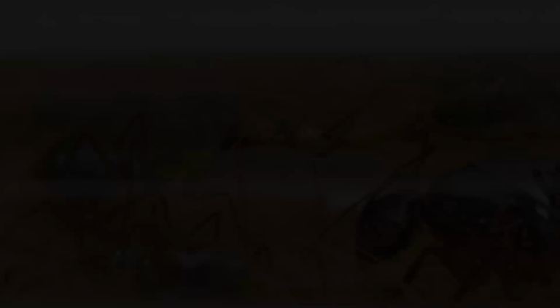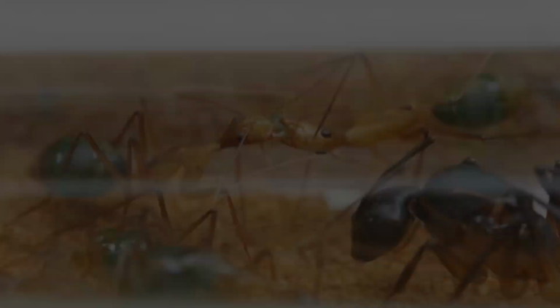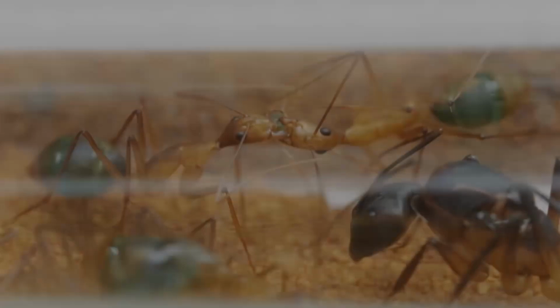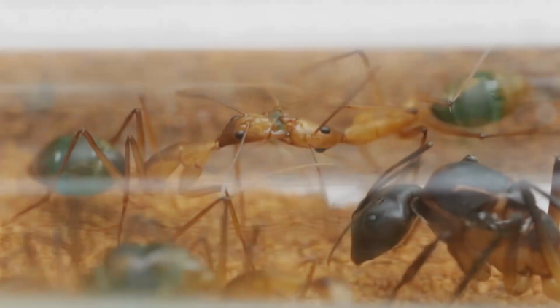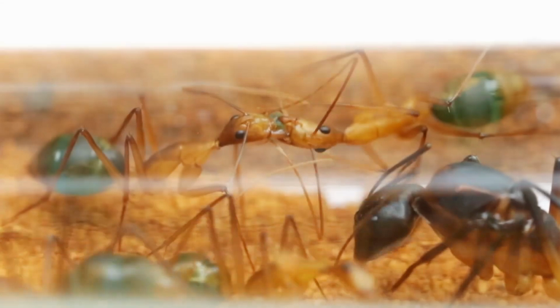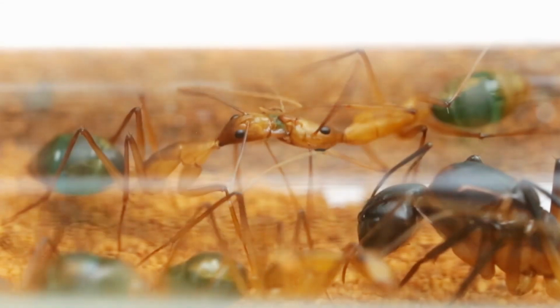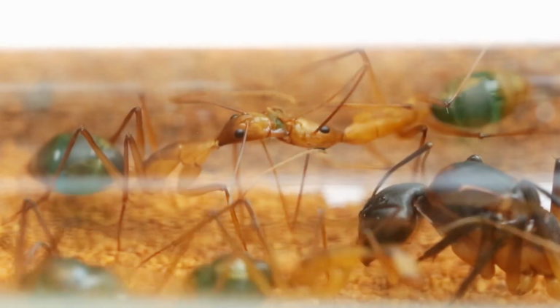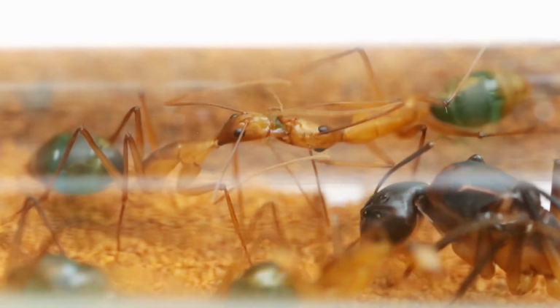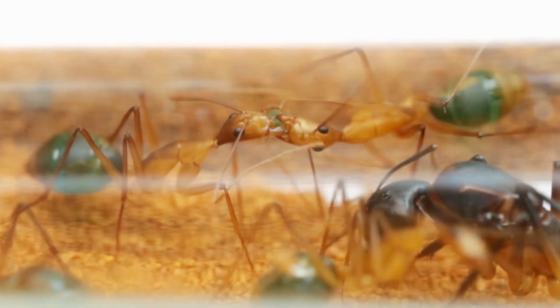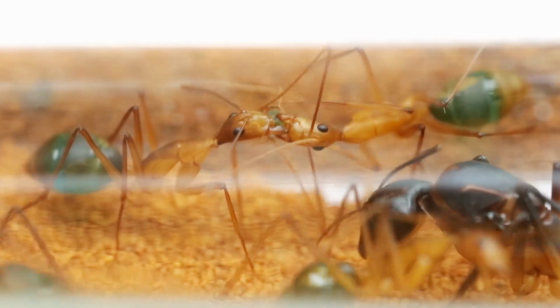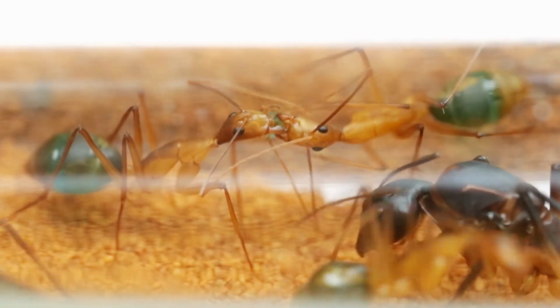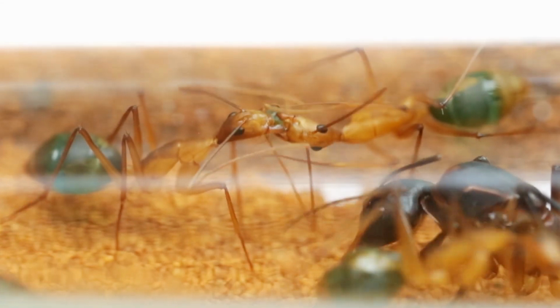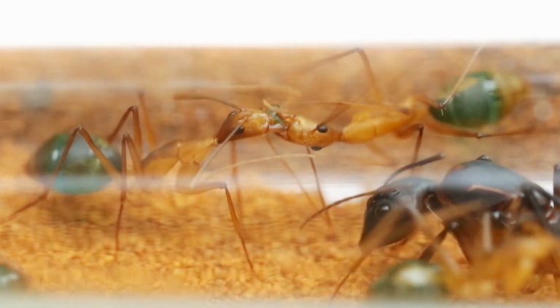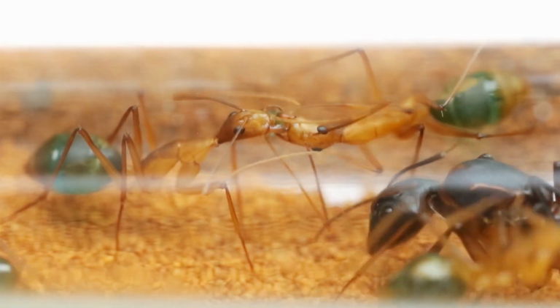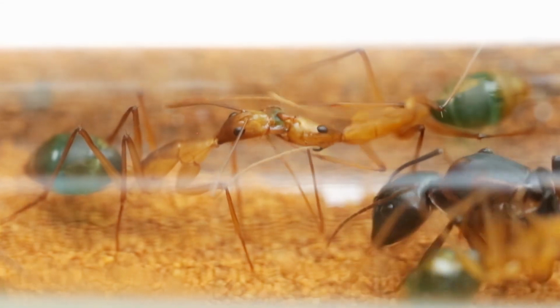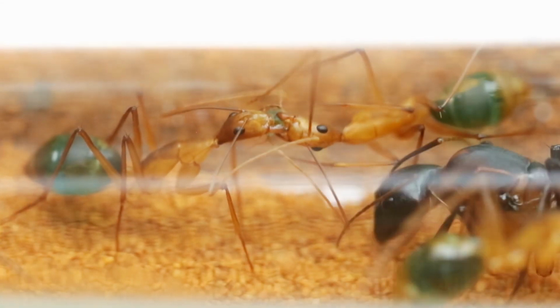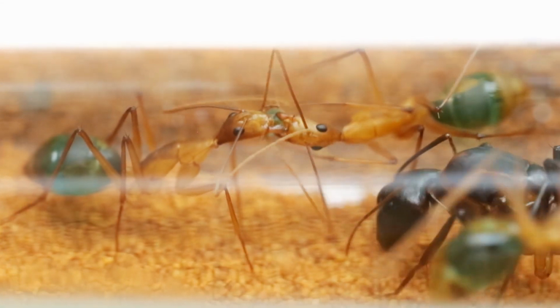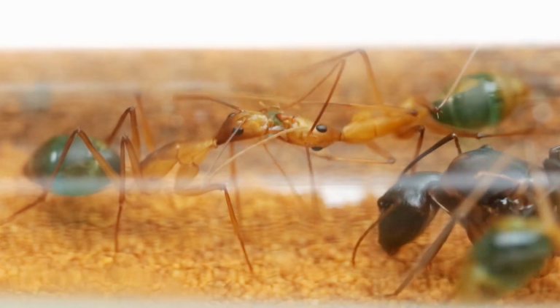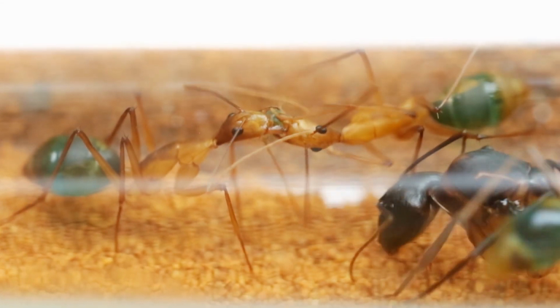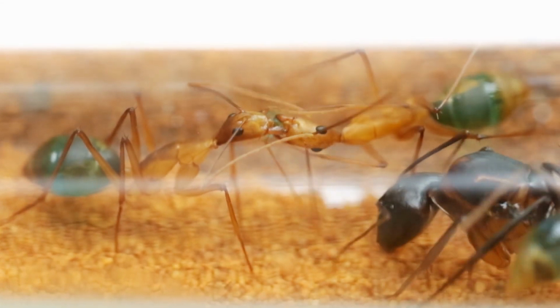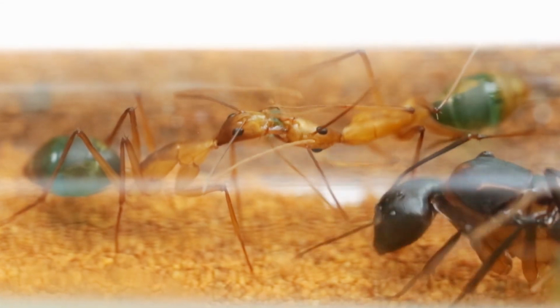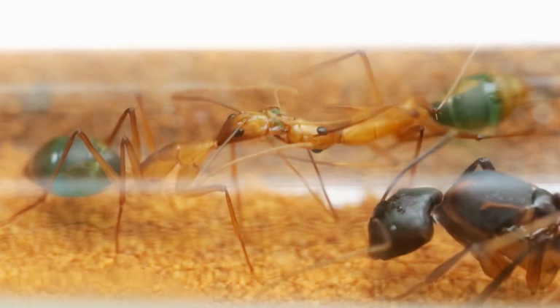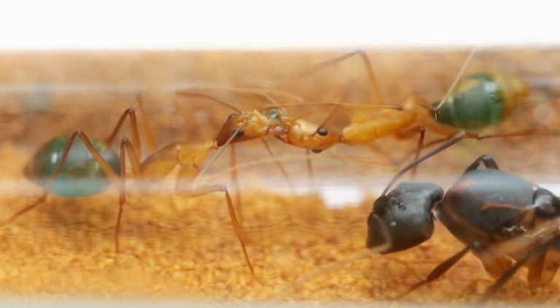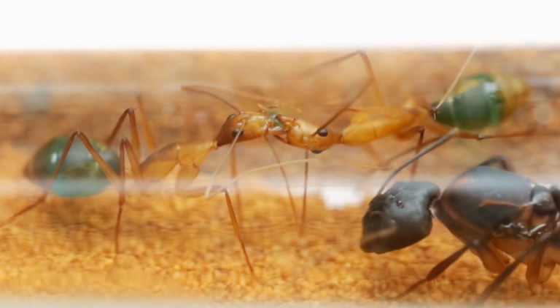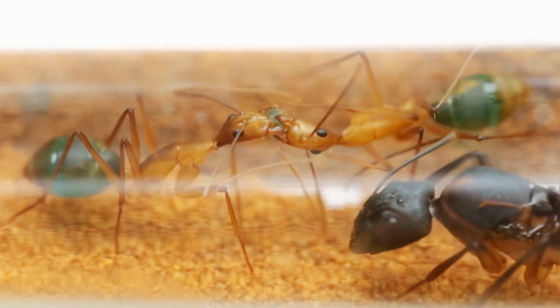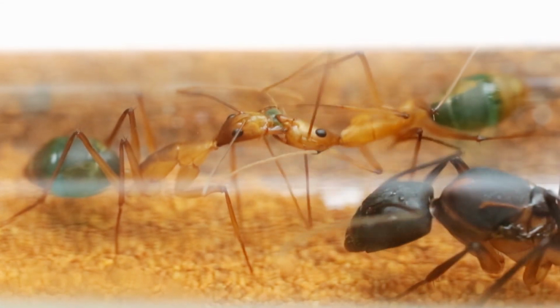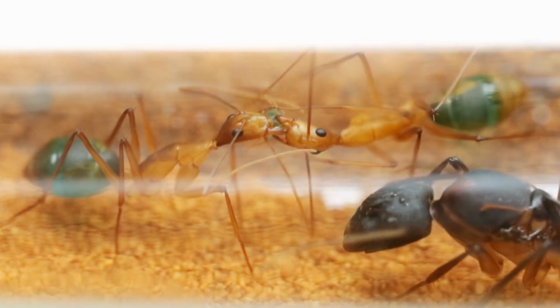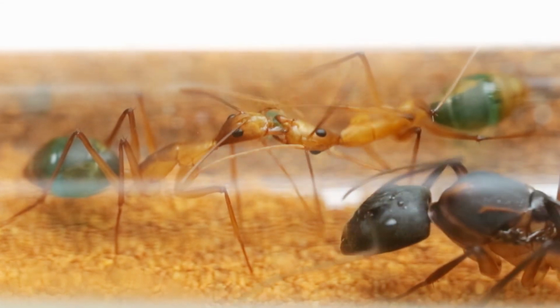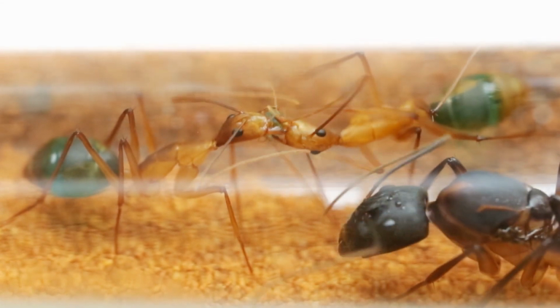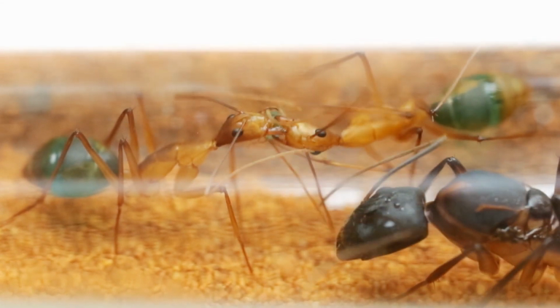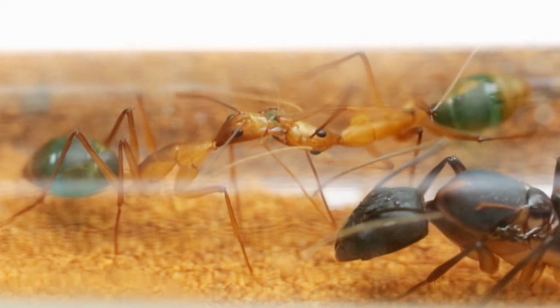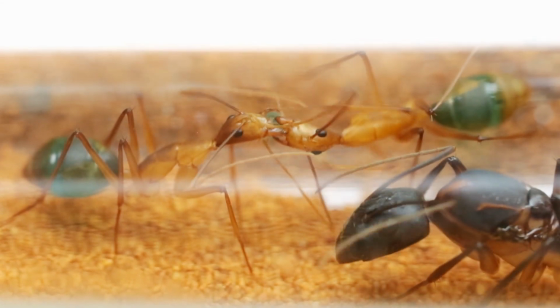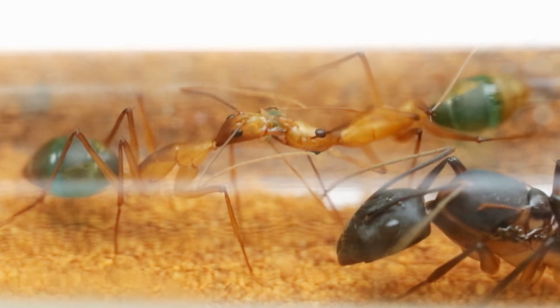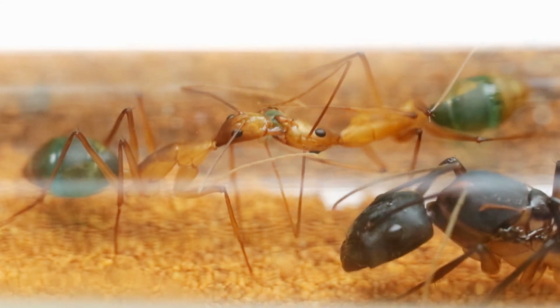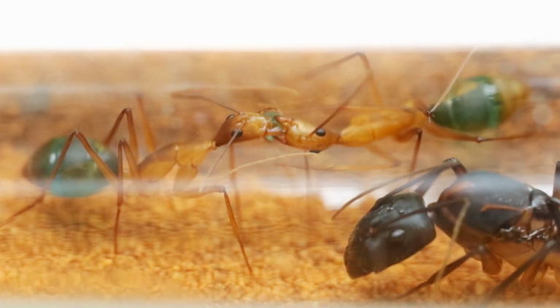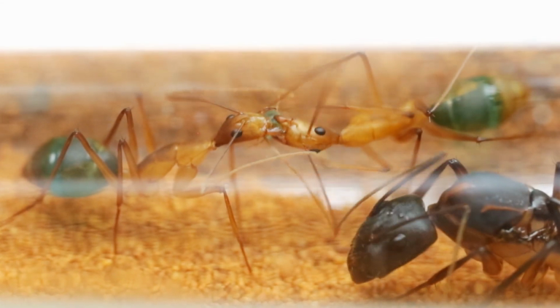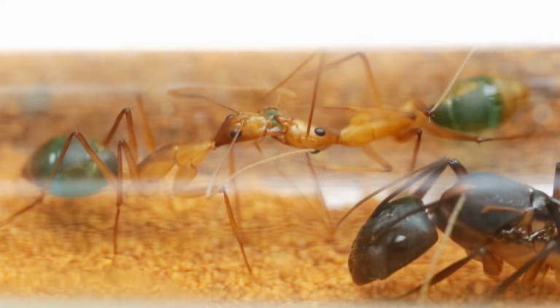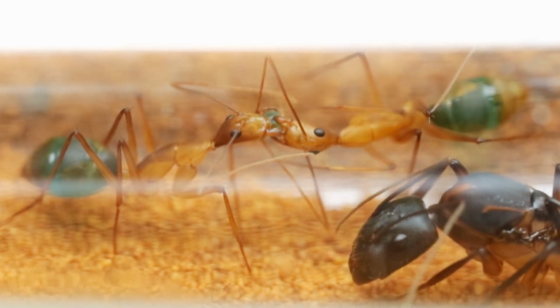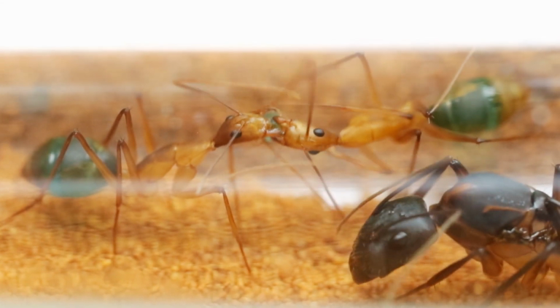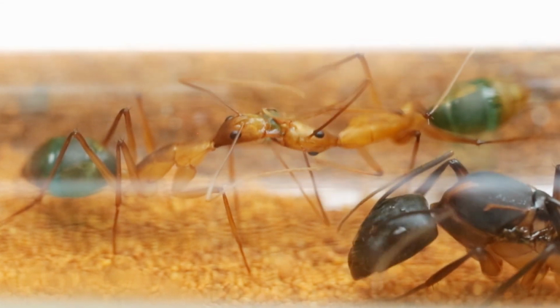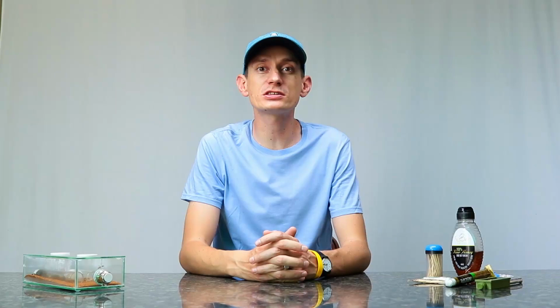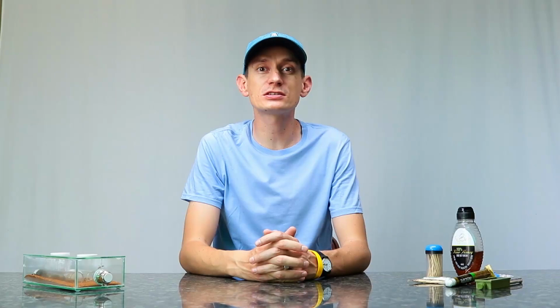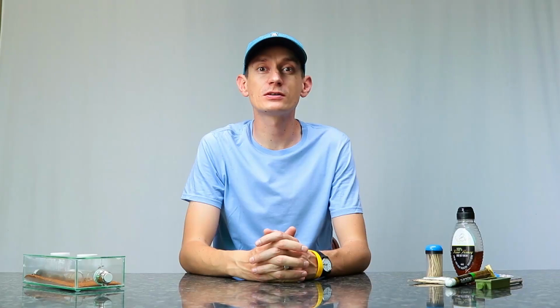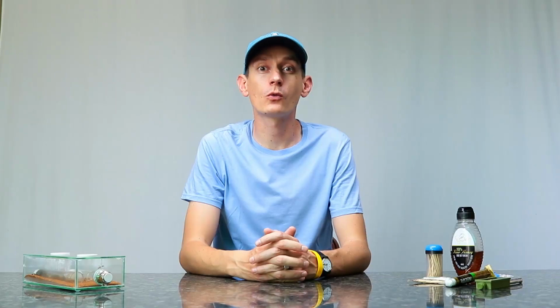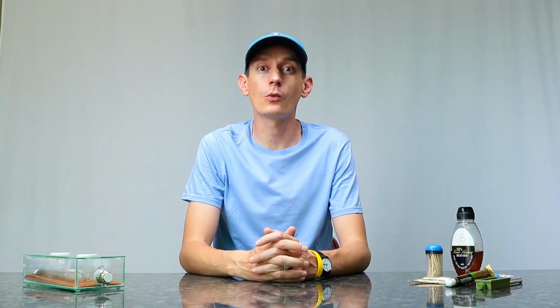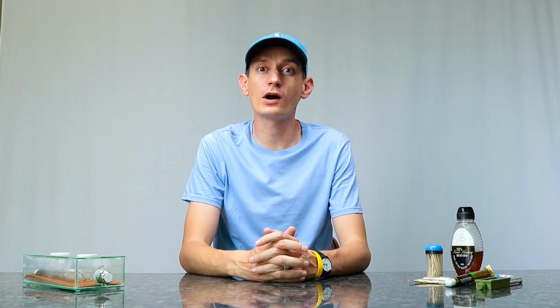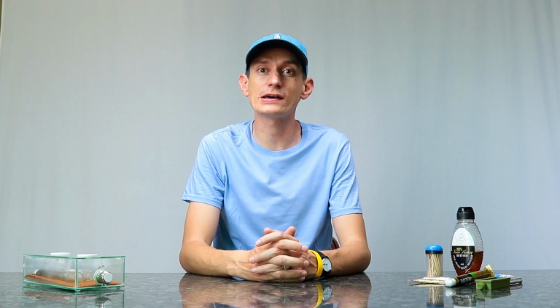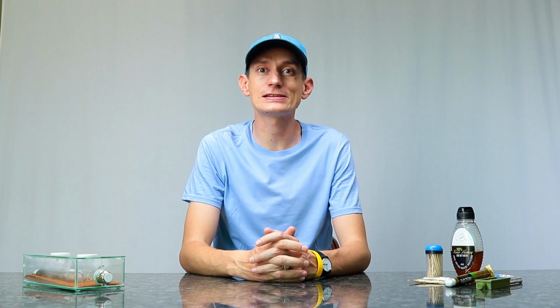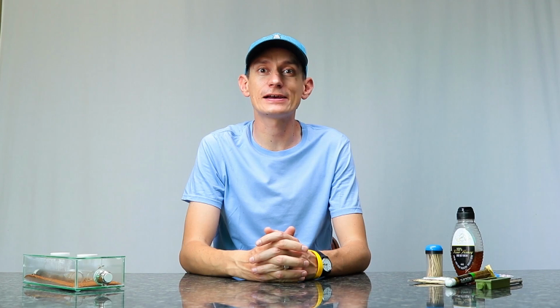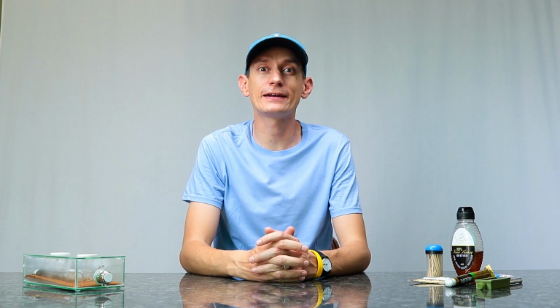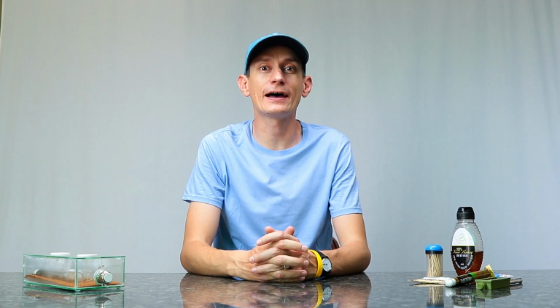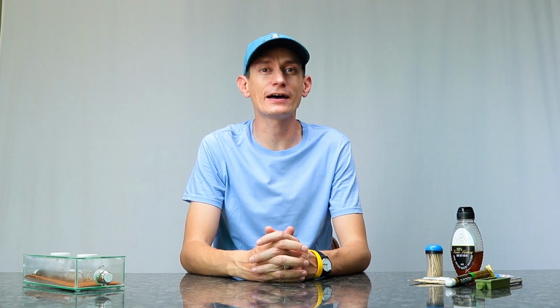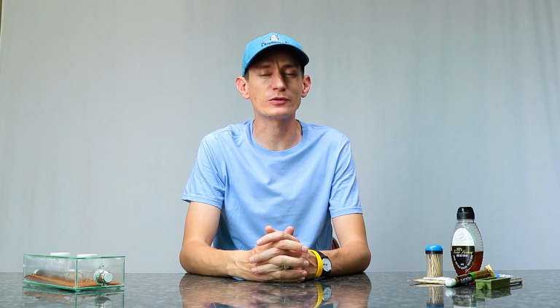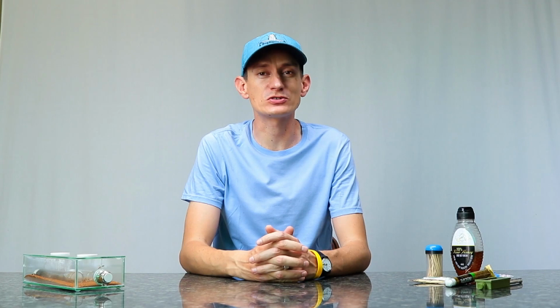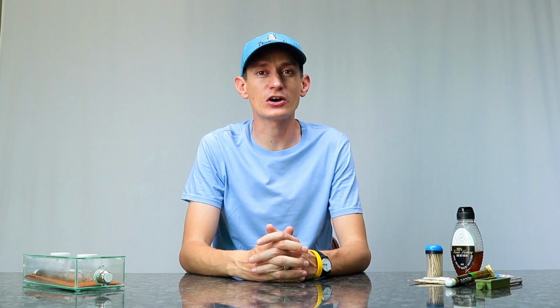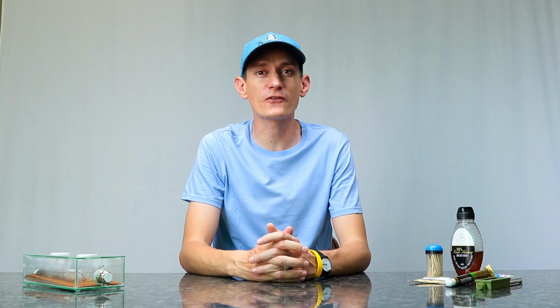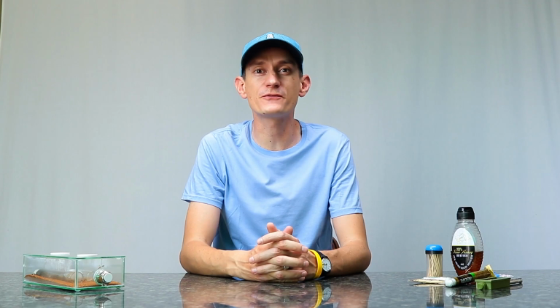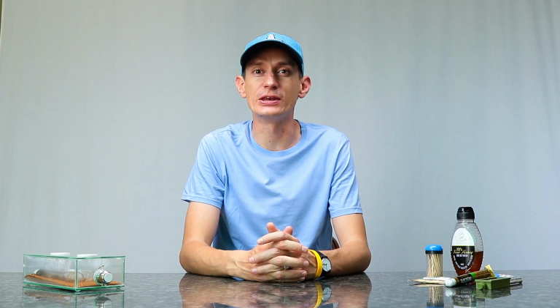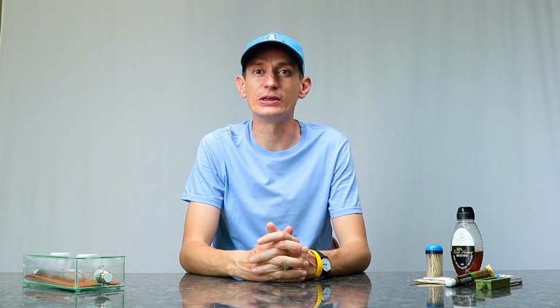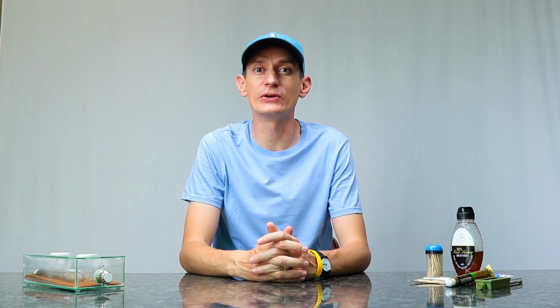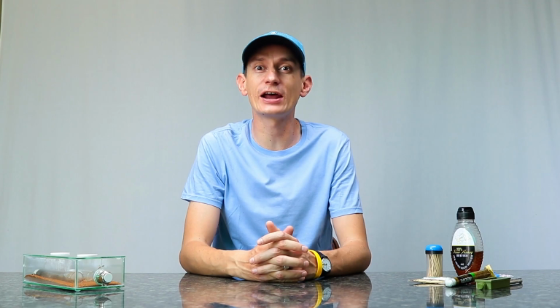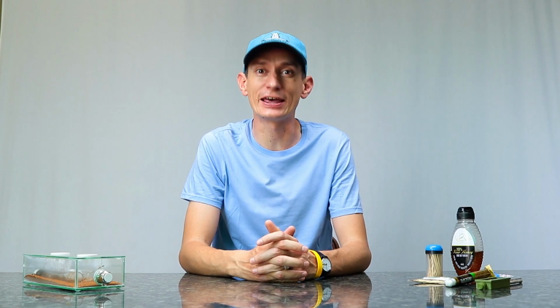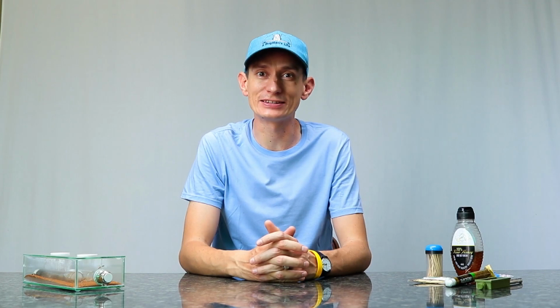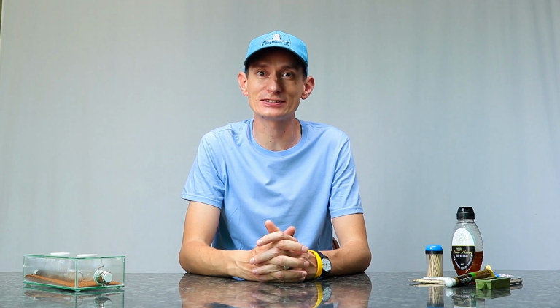Hello there explorers and welcome to A Bug Man's Life. Today we'll be looking at the what's, why's and how's of feeding your ants.